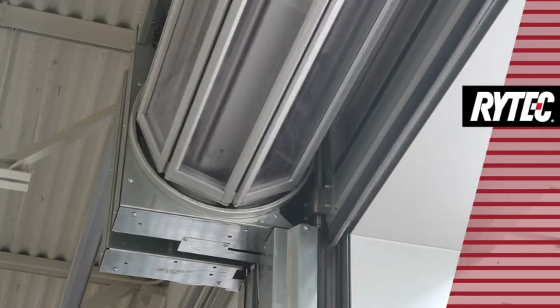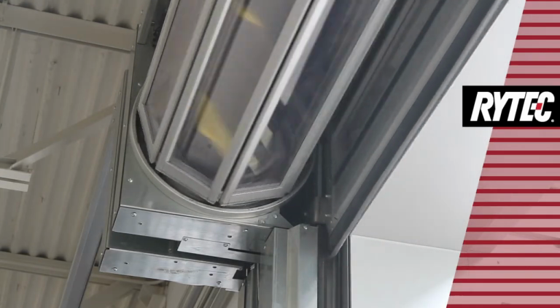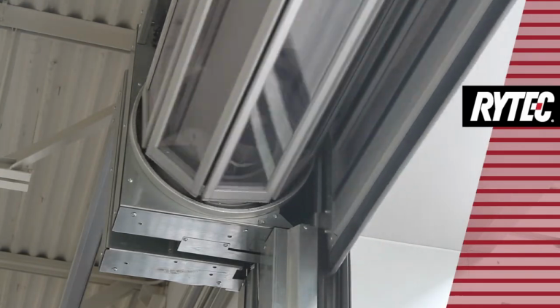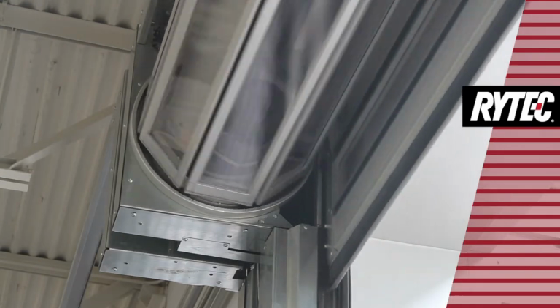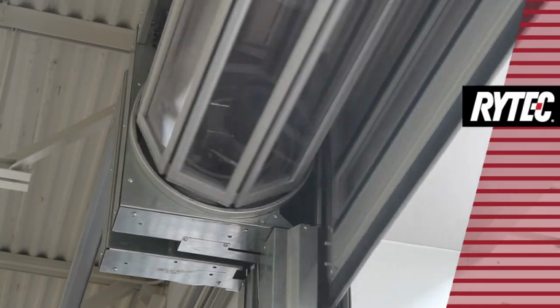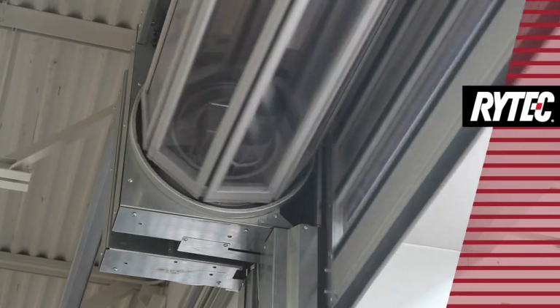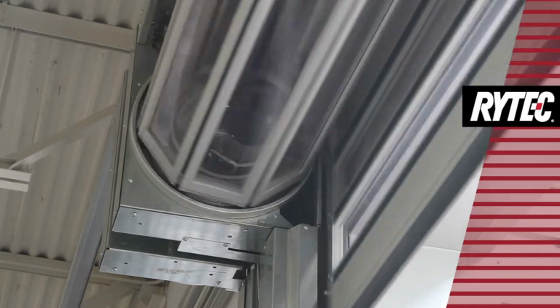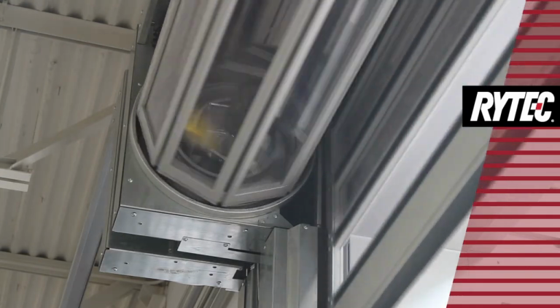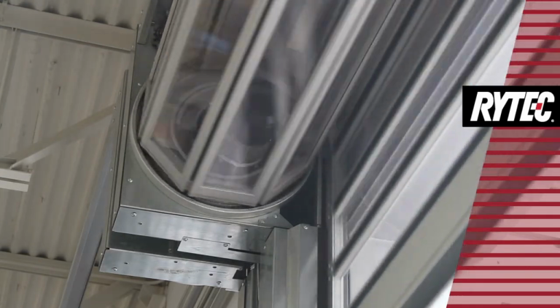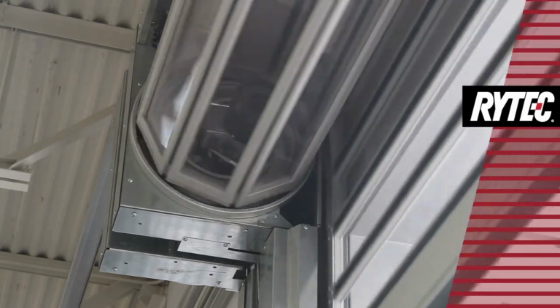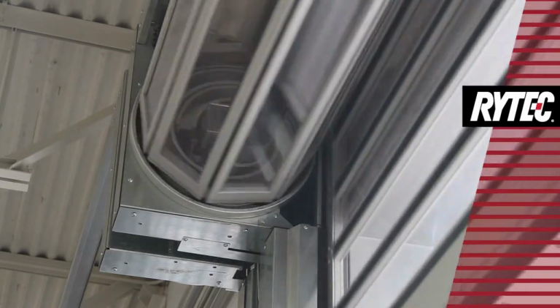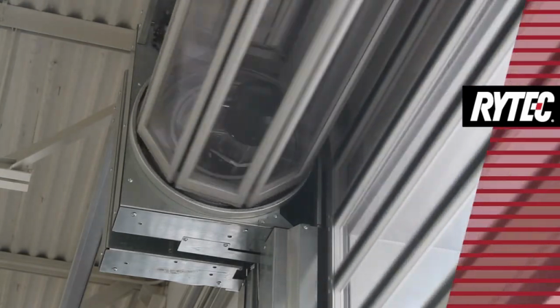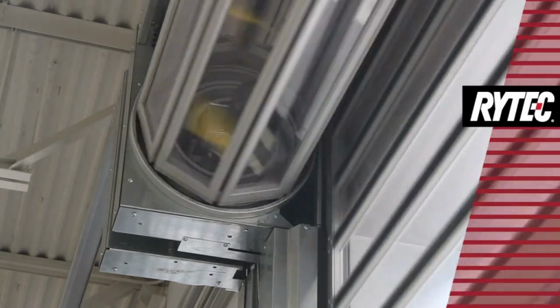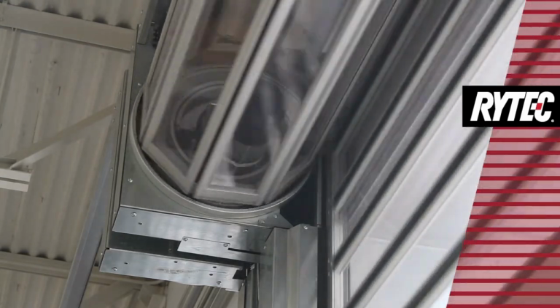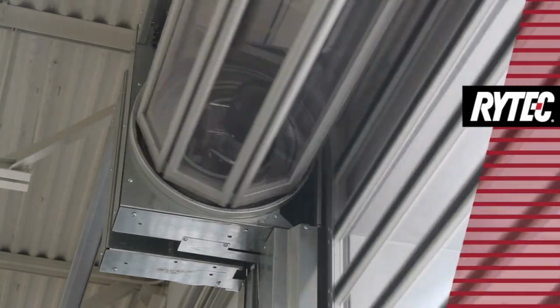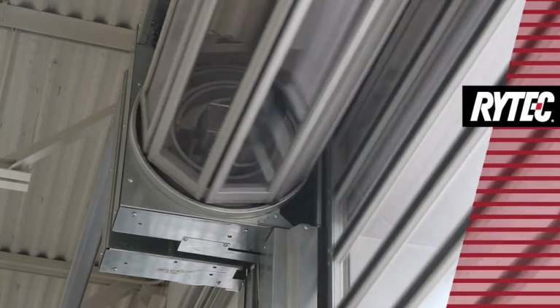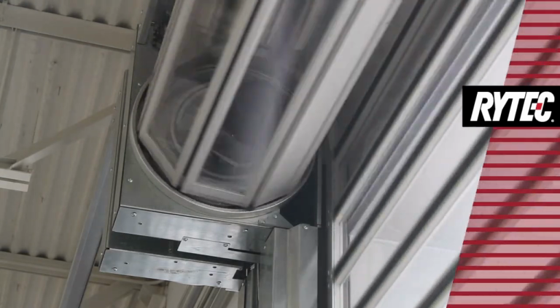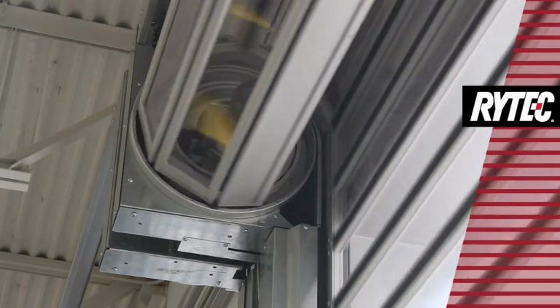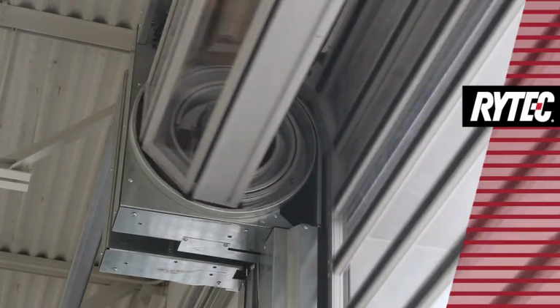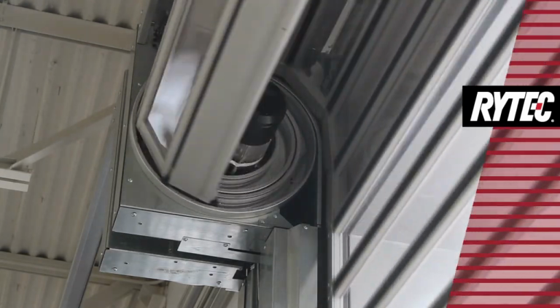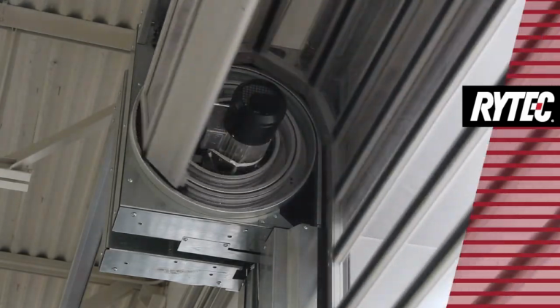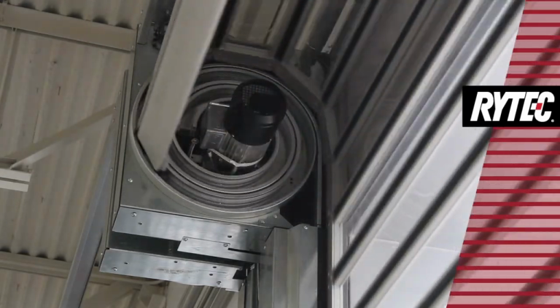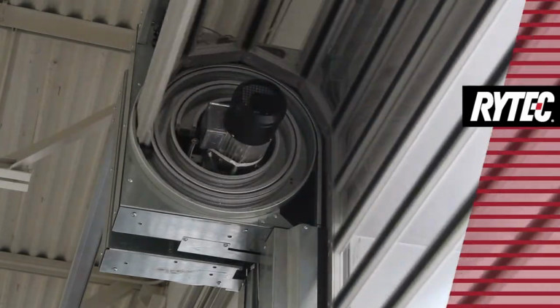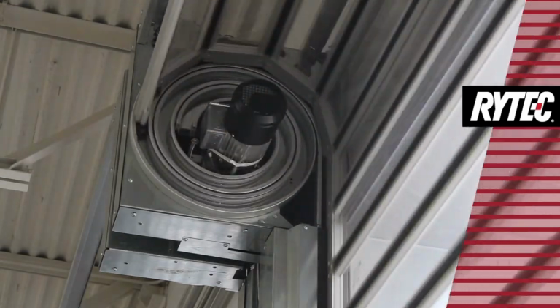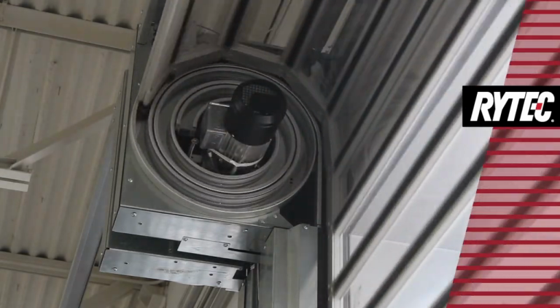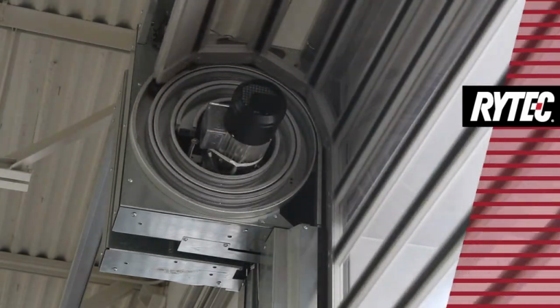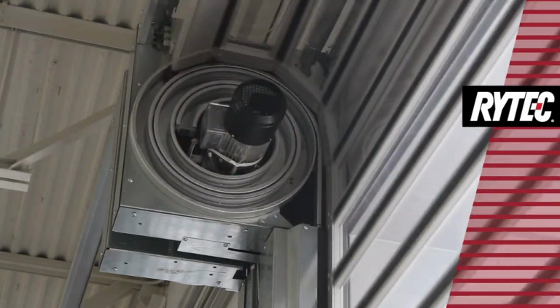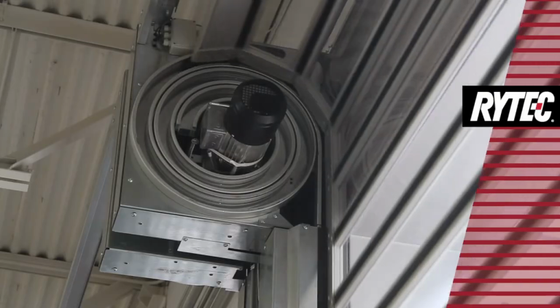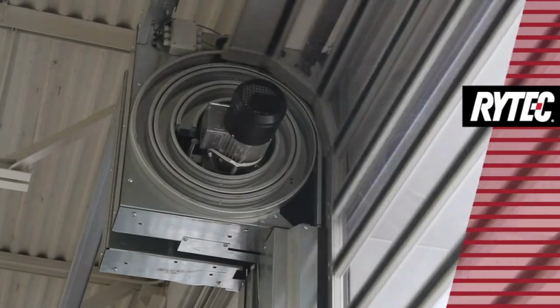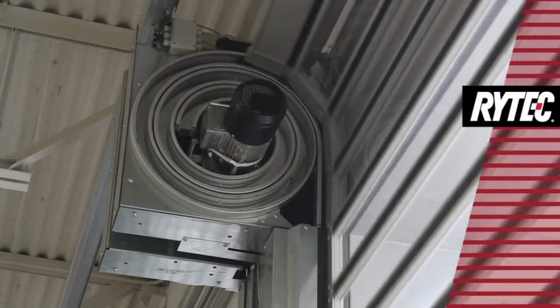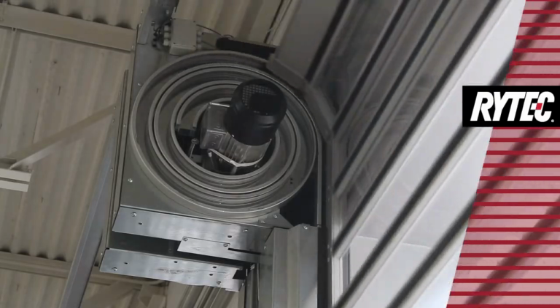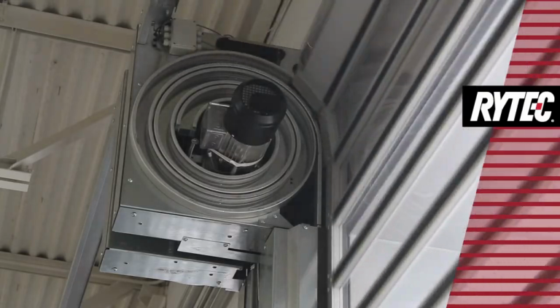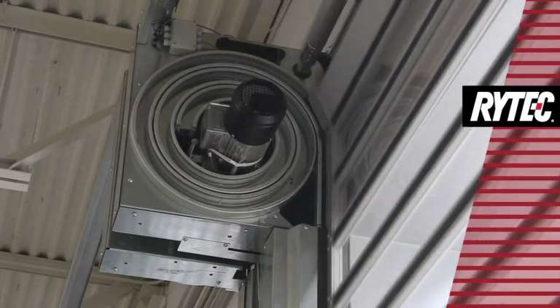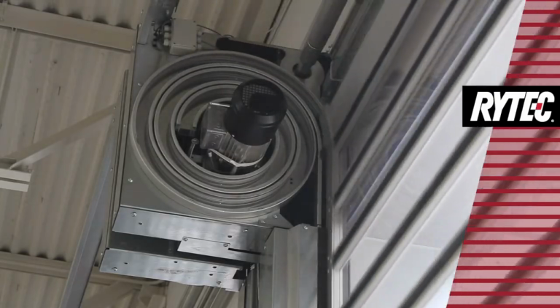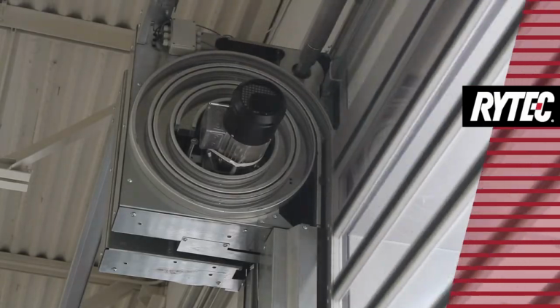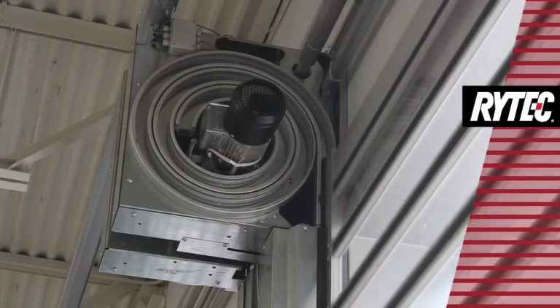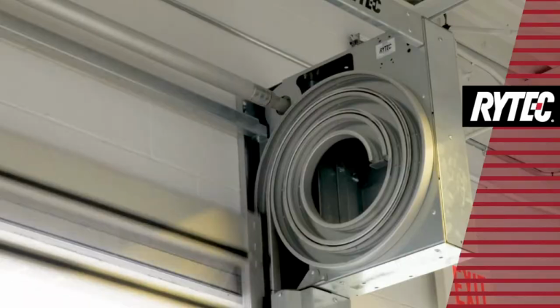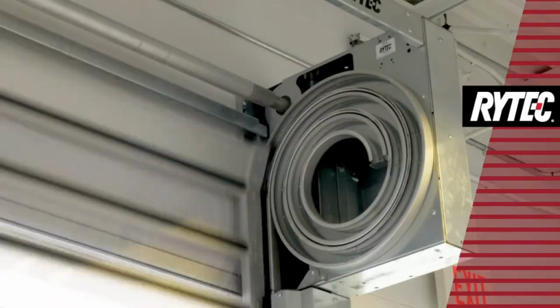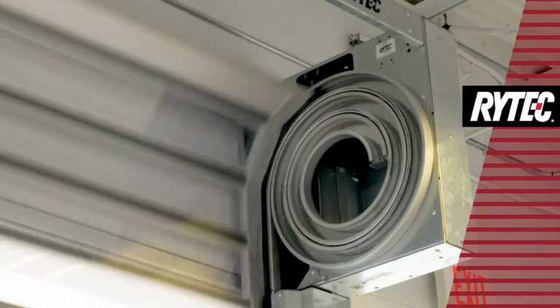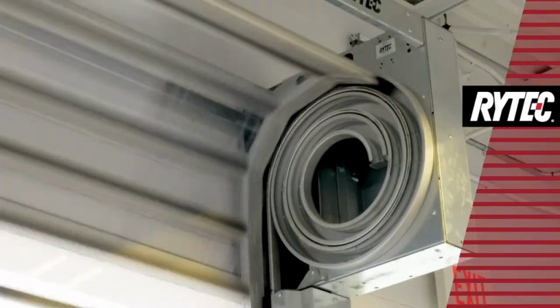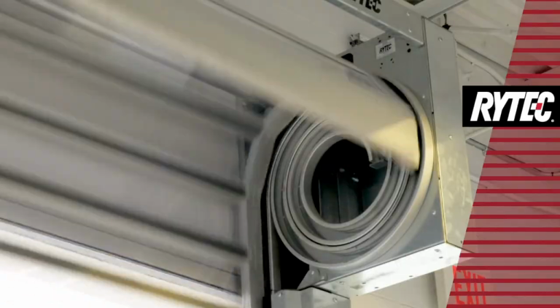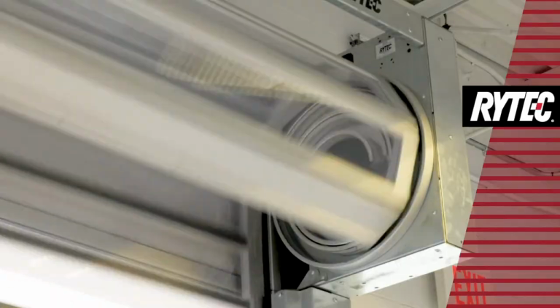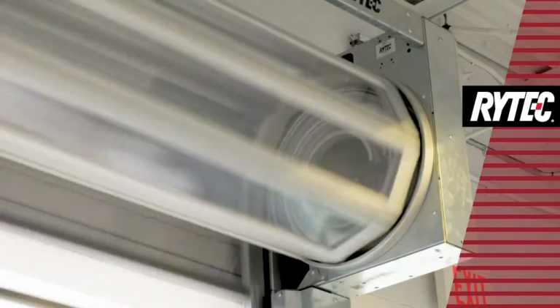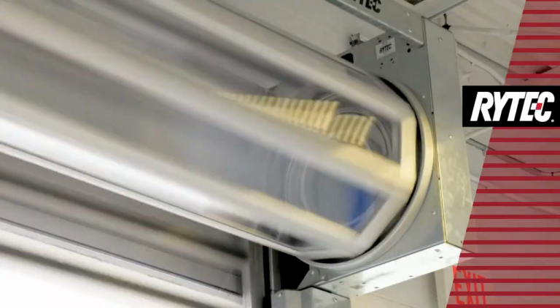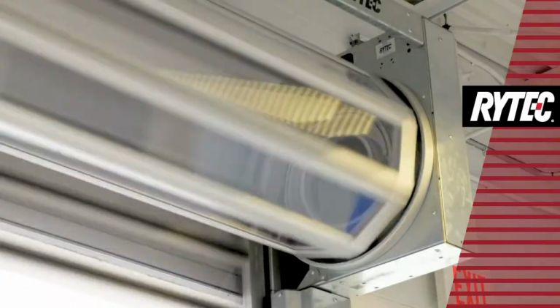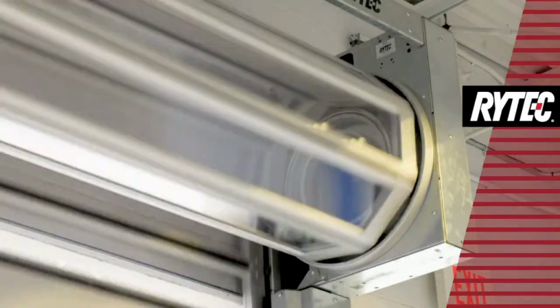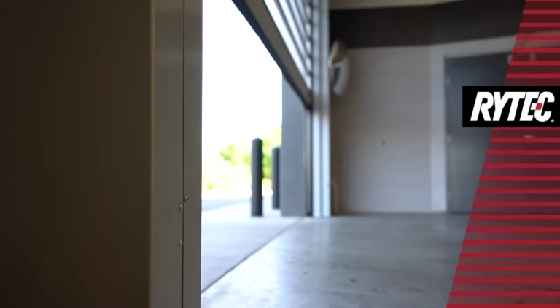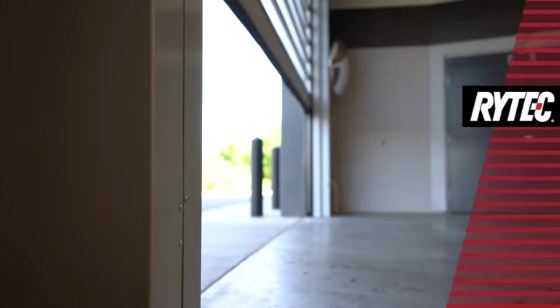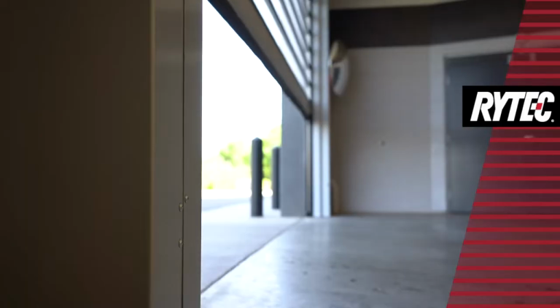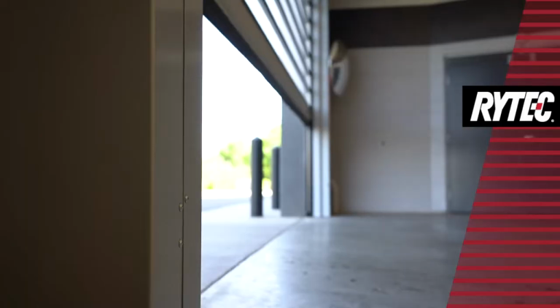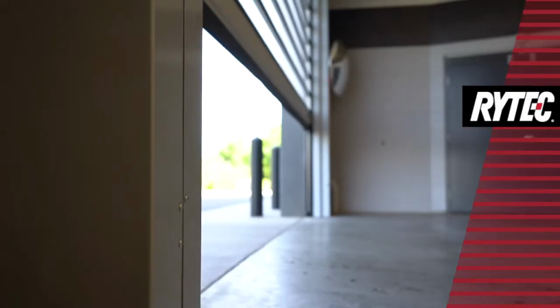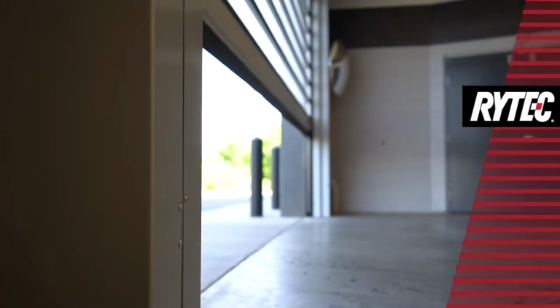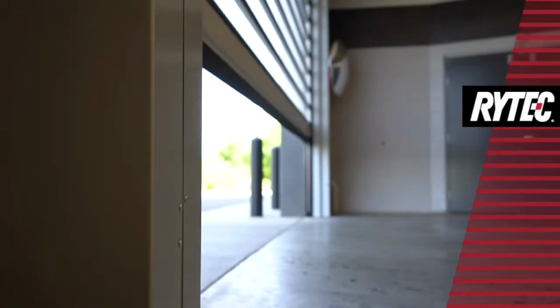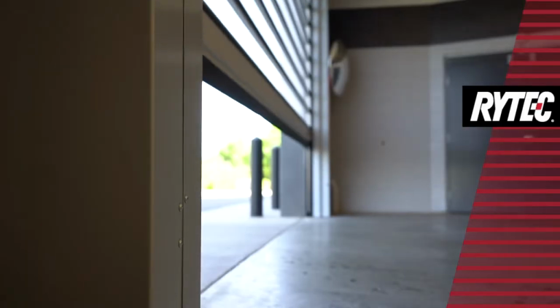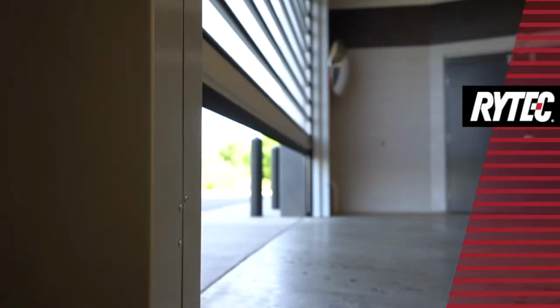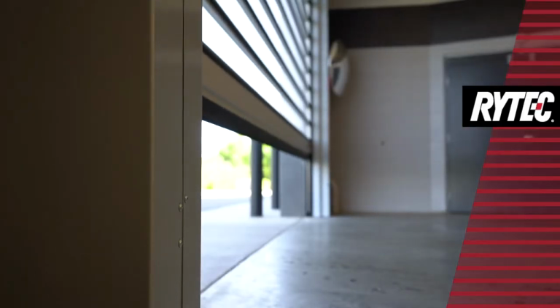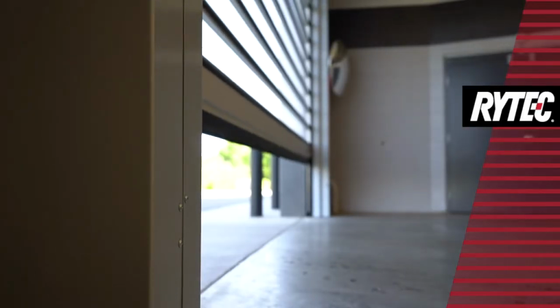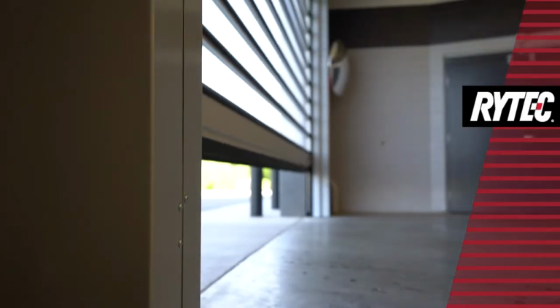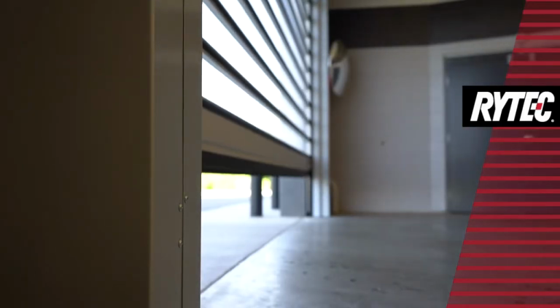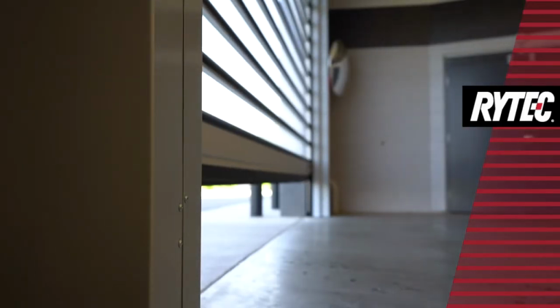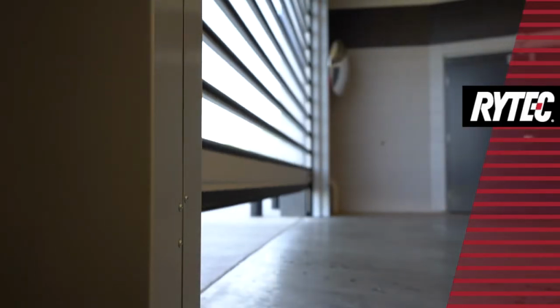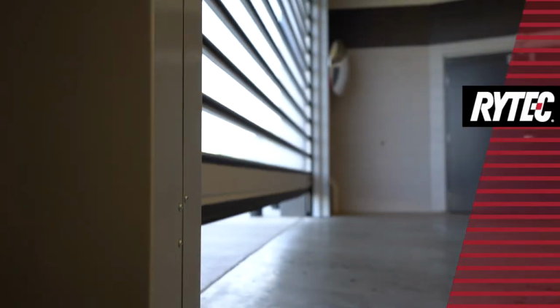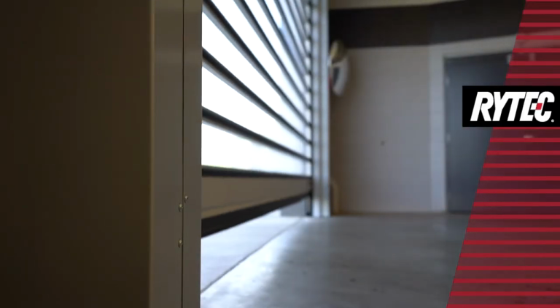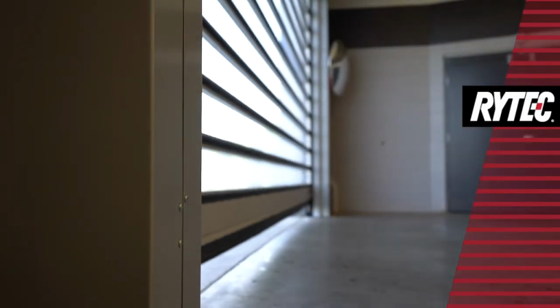The Spiral FE uses Rytec's patented spiral design that creates no metal-to-metal contact, resulting in less wear and tear on parts, ultra-quiet operation, and minimal maintenance.